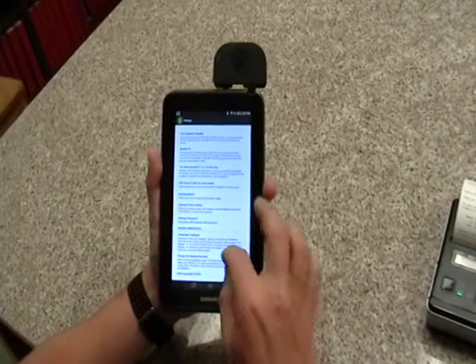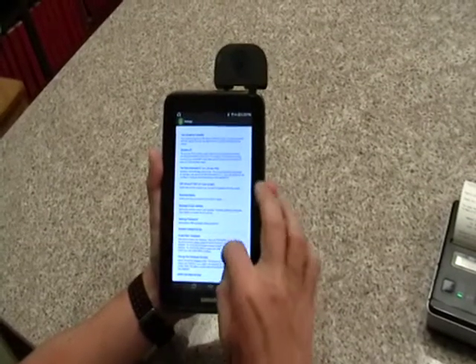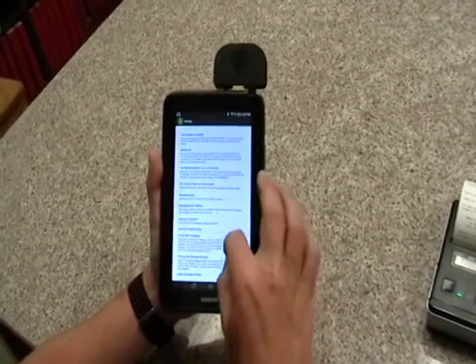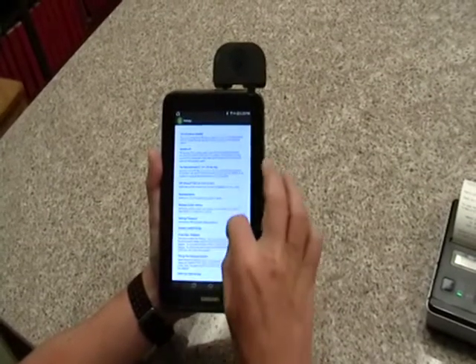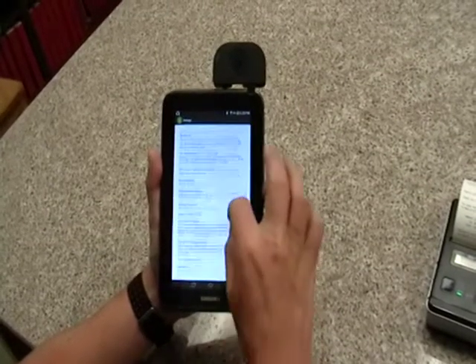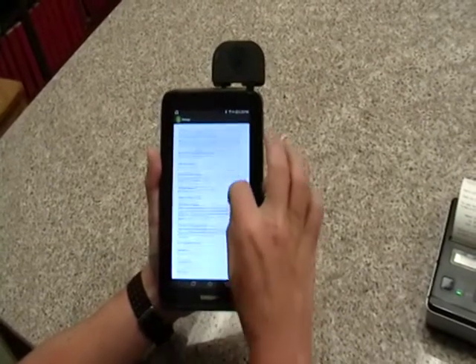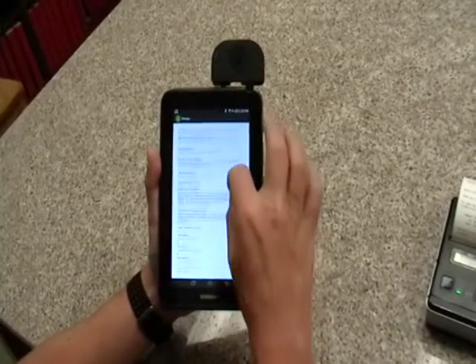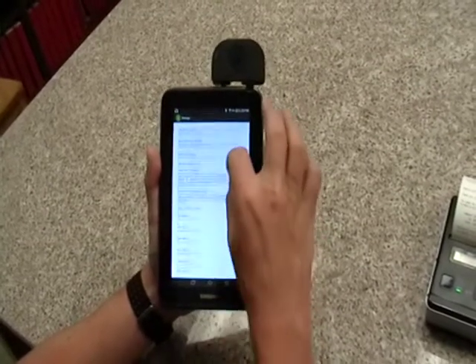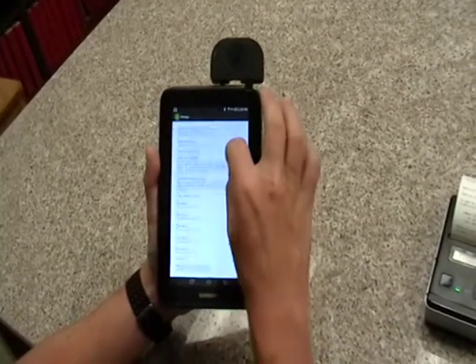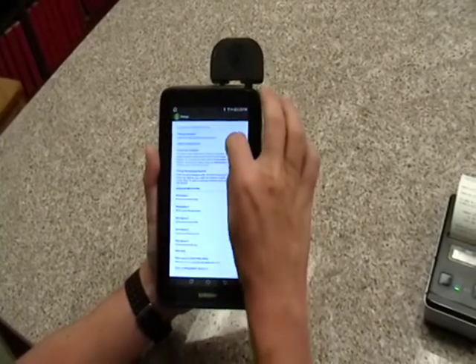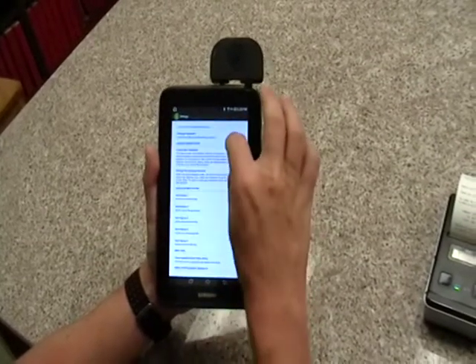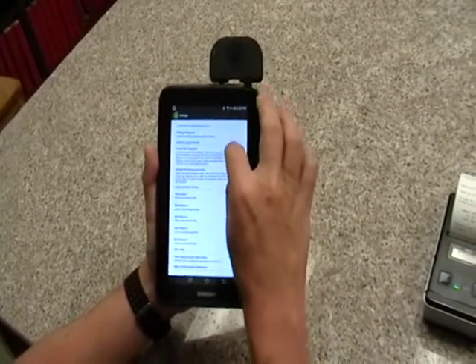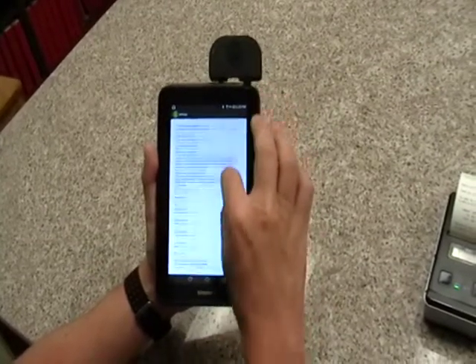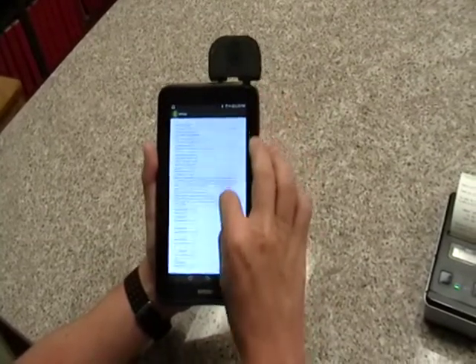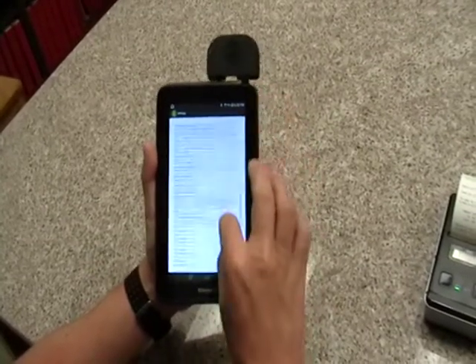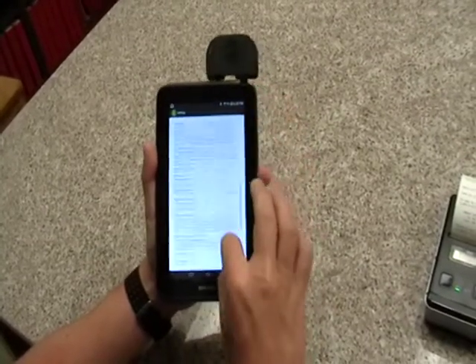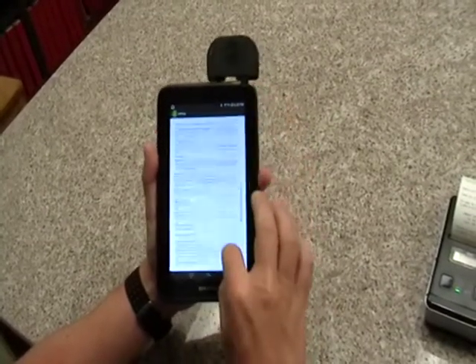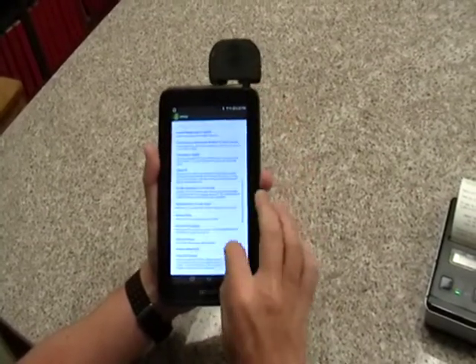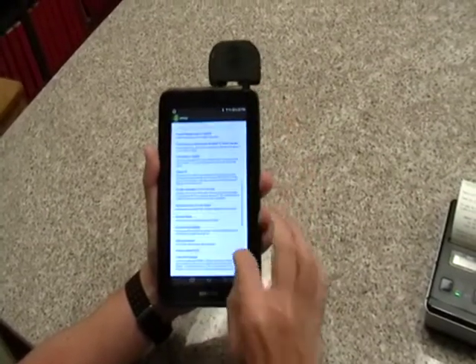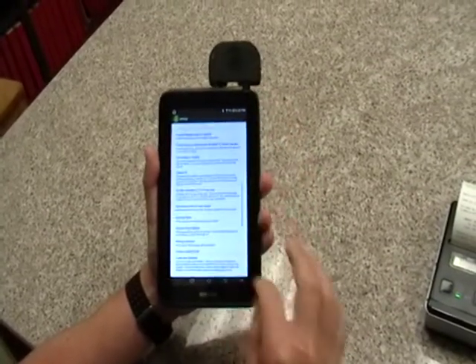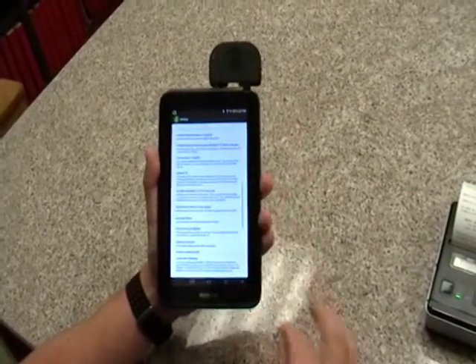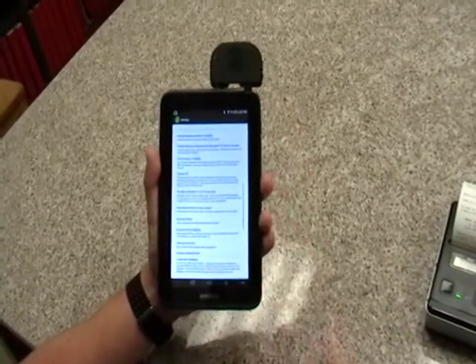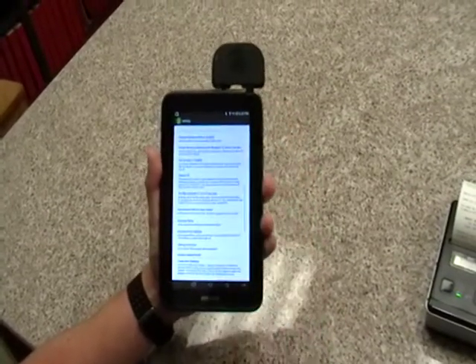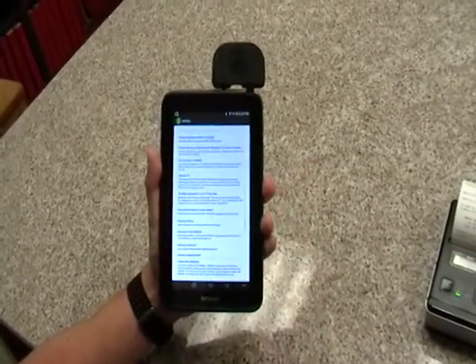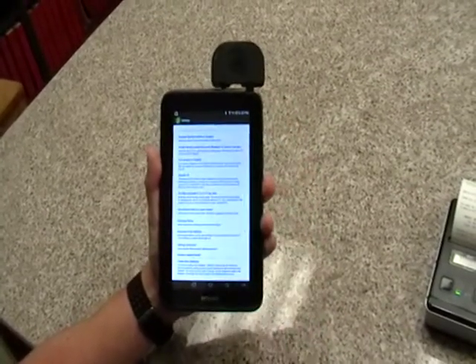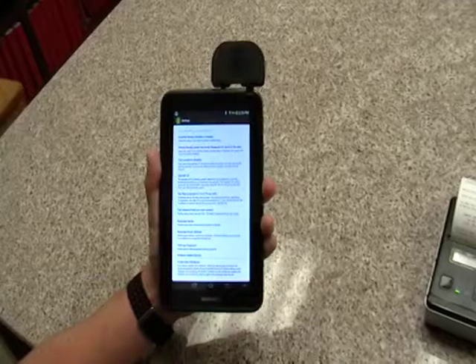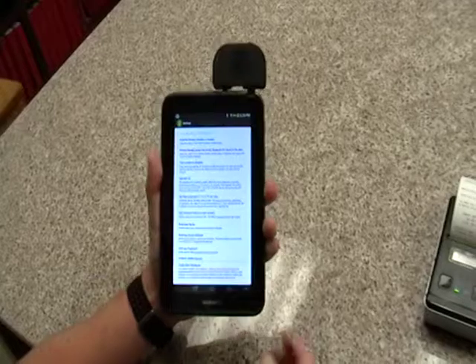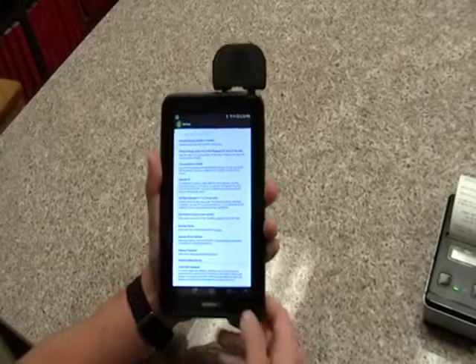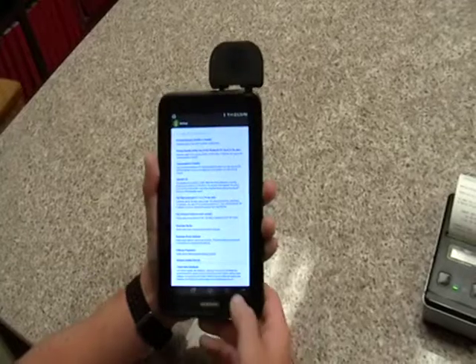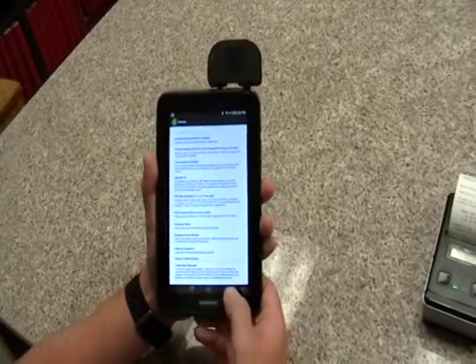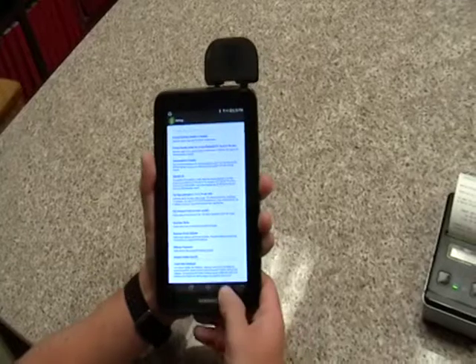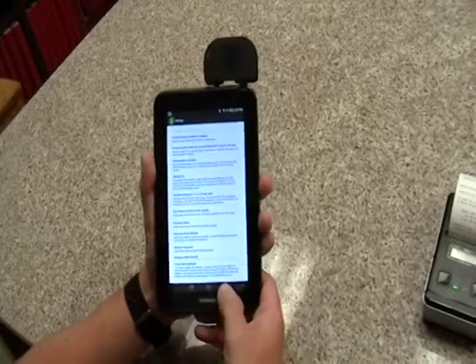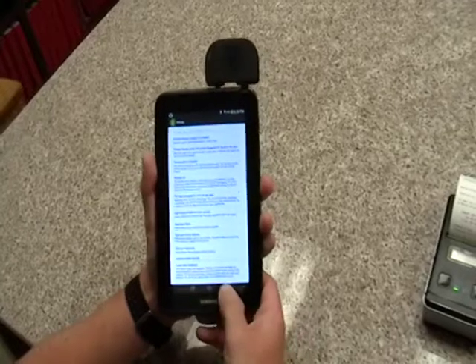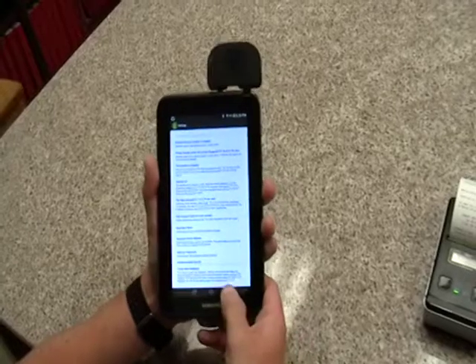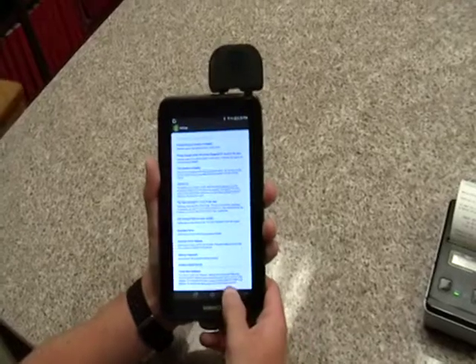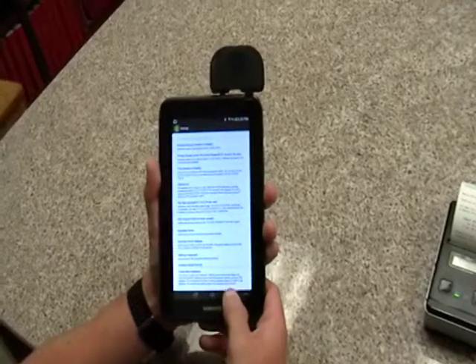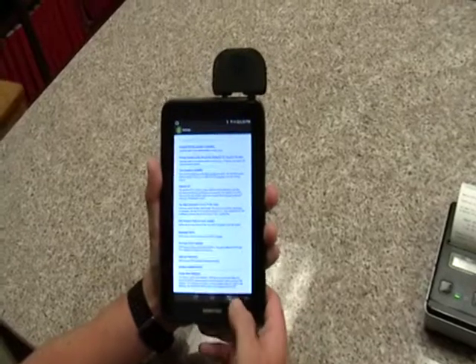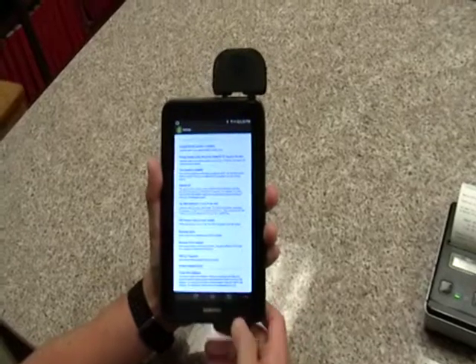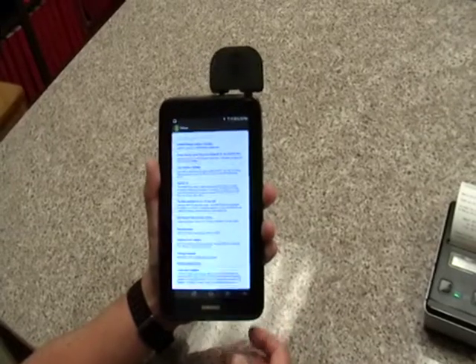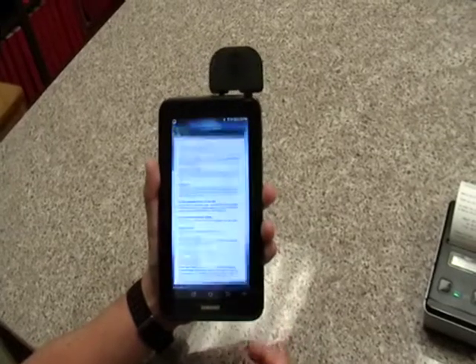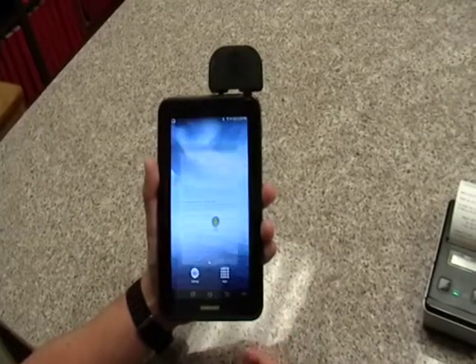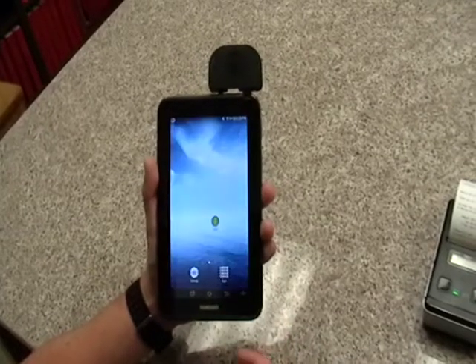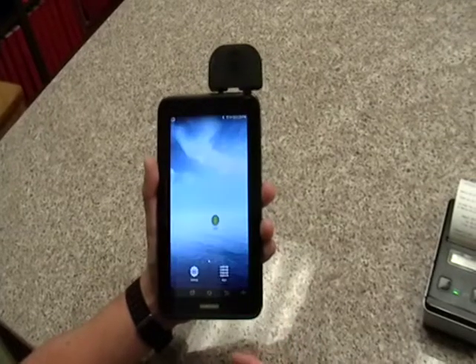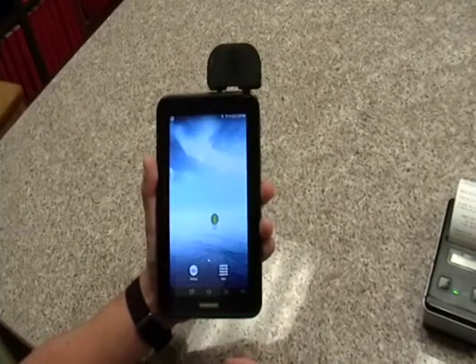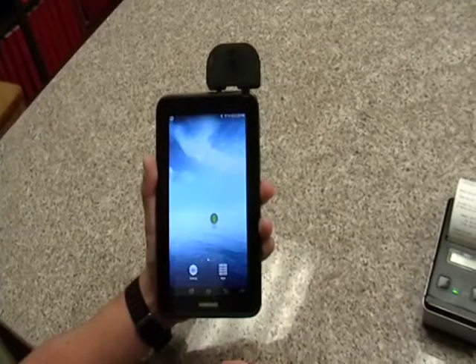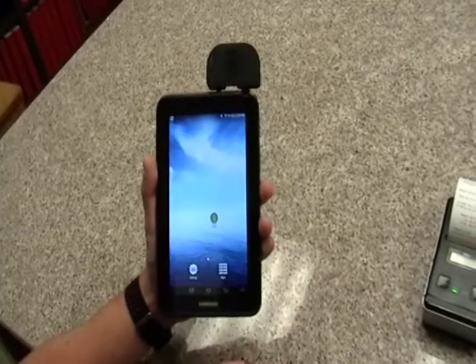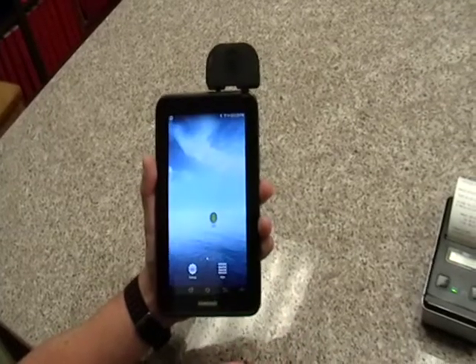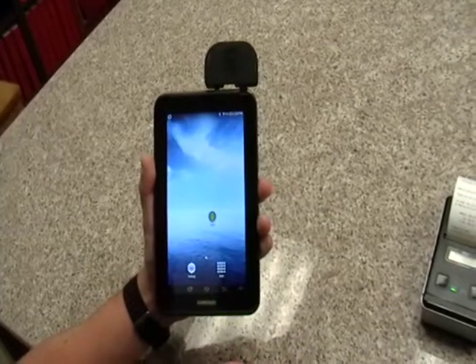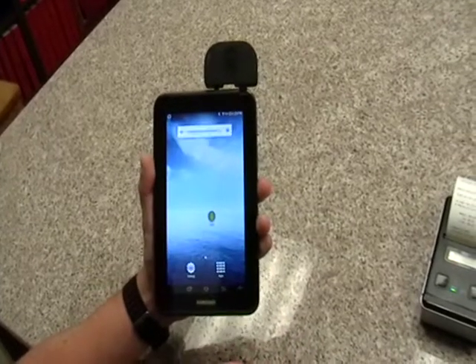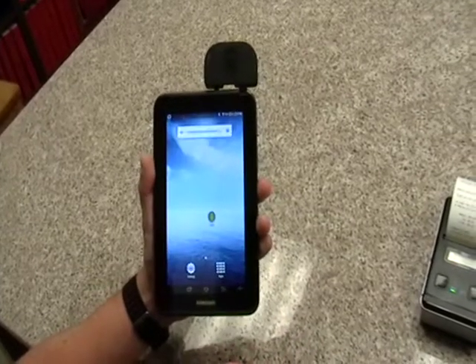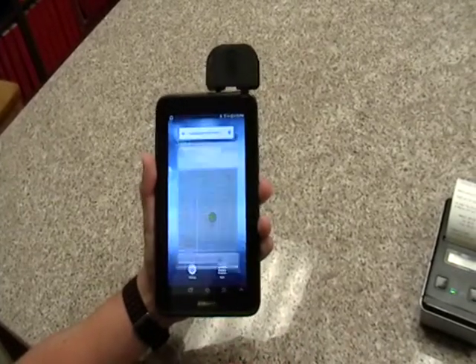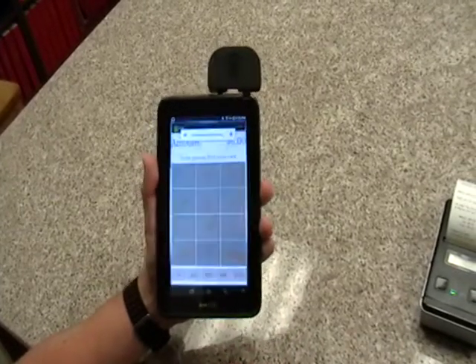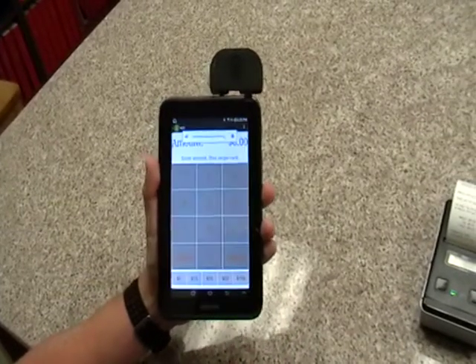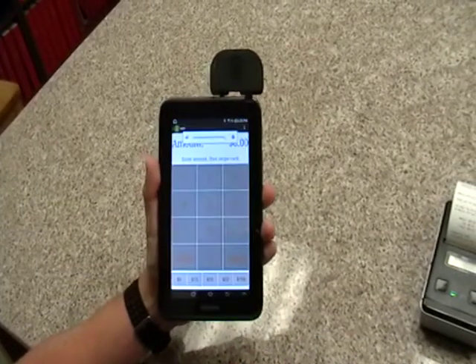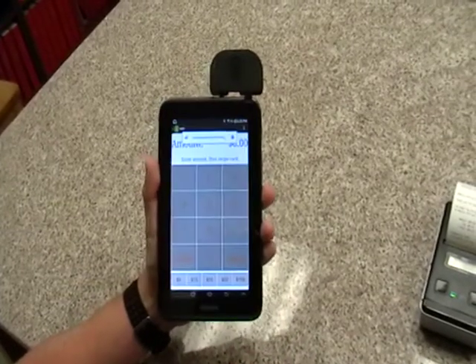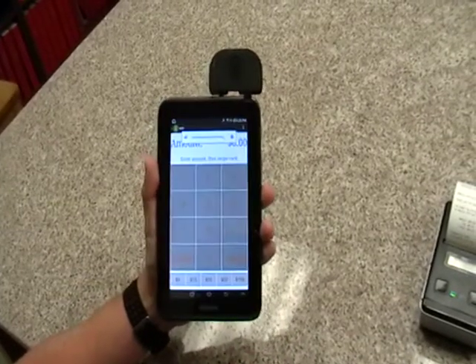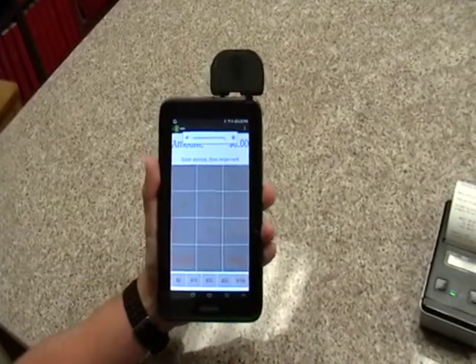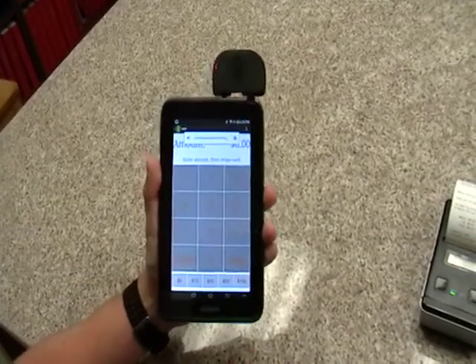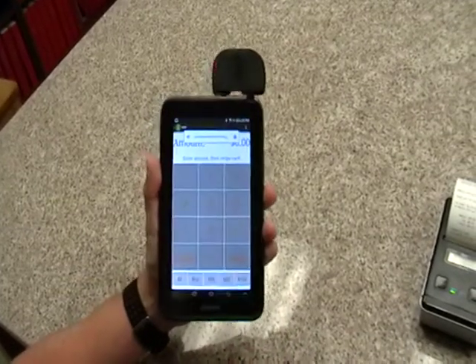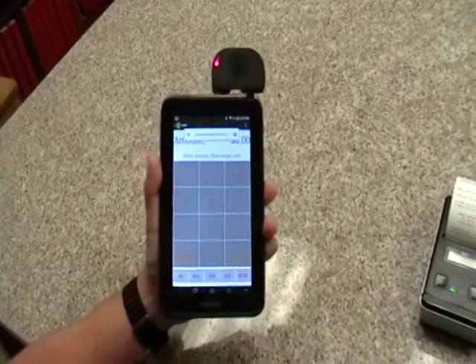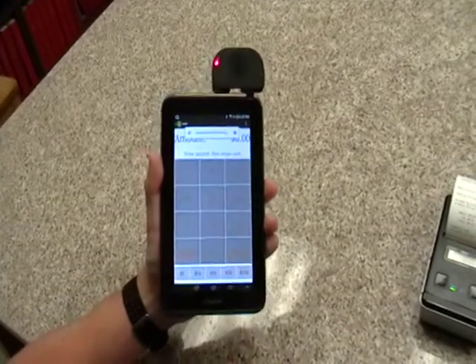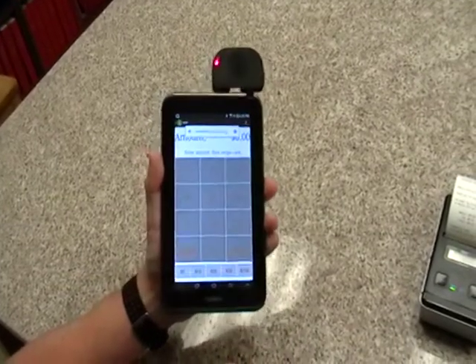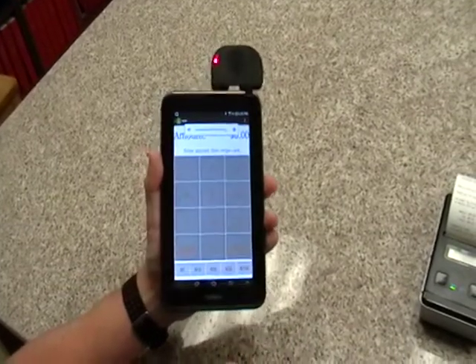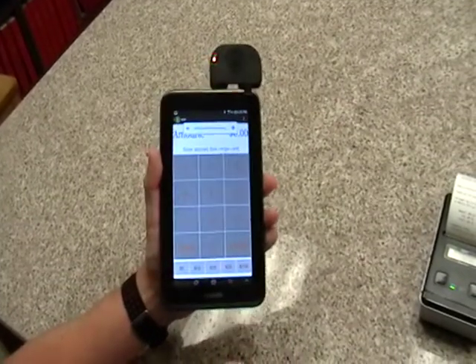Those are the big features of the software. It's a really quick introduction, but I hope that gives you an idea of what we're selling. Thanks and have a good day.